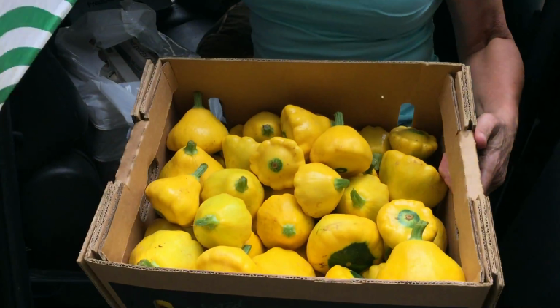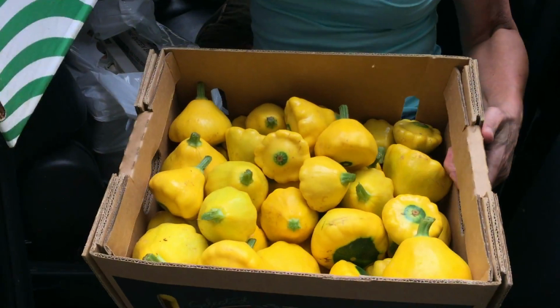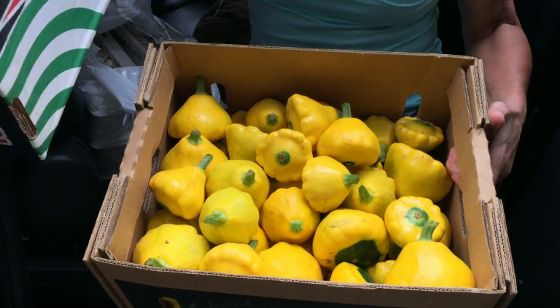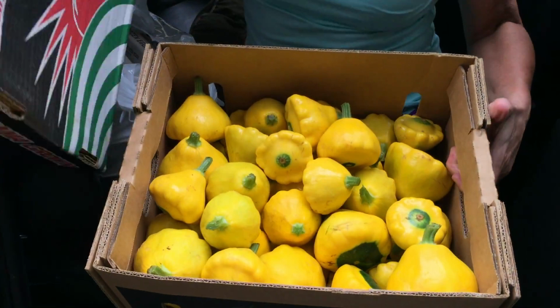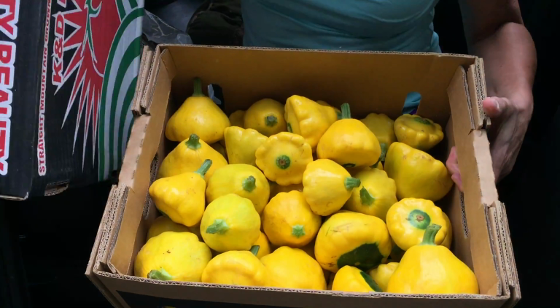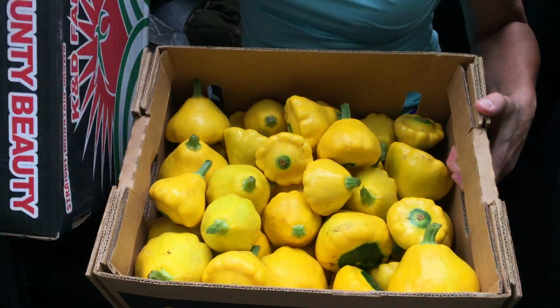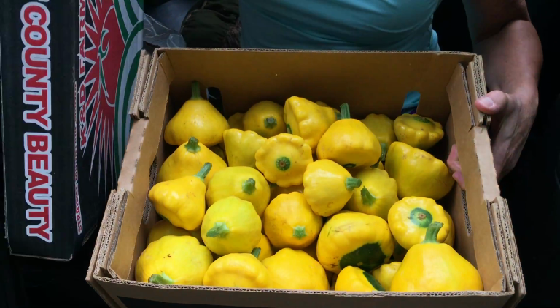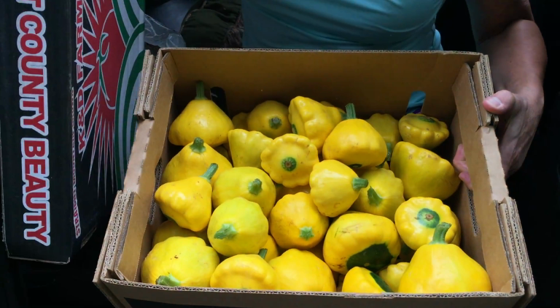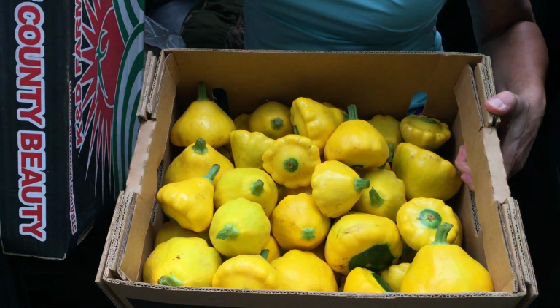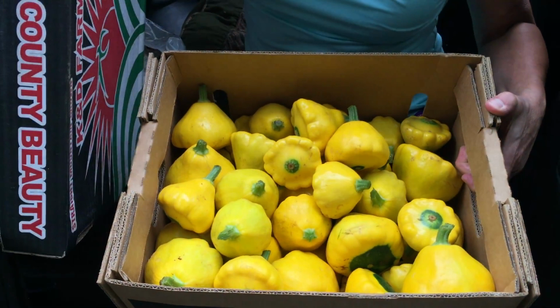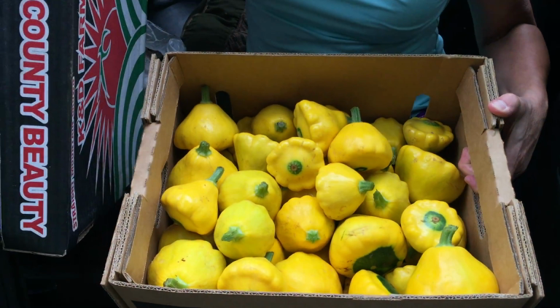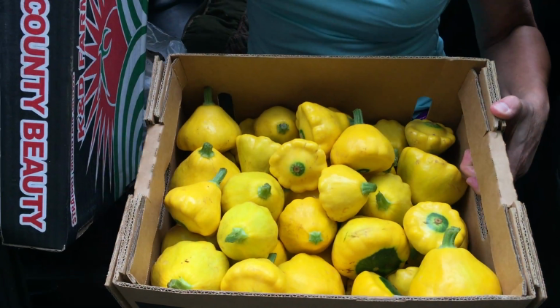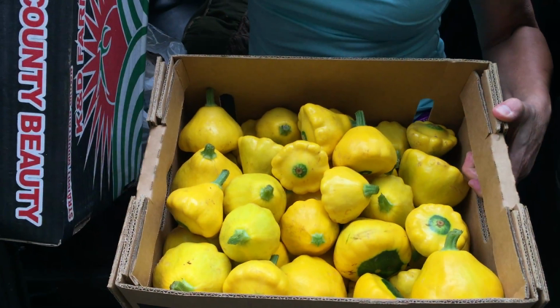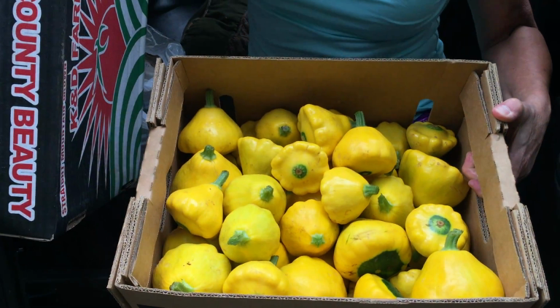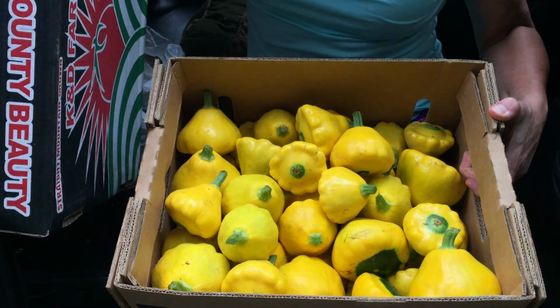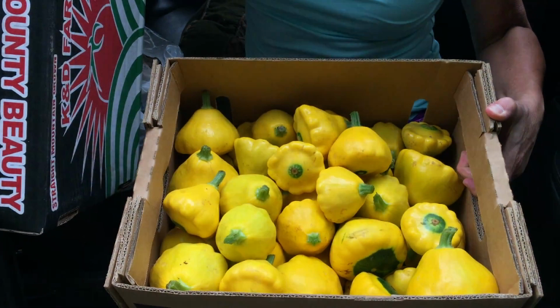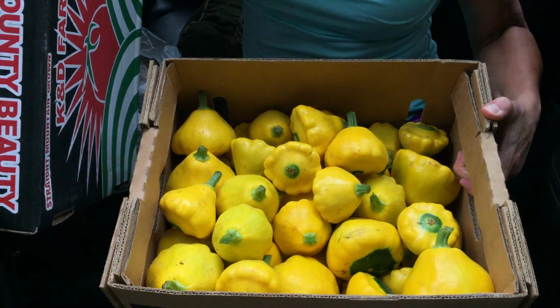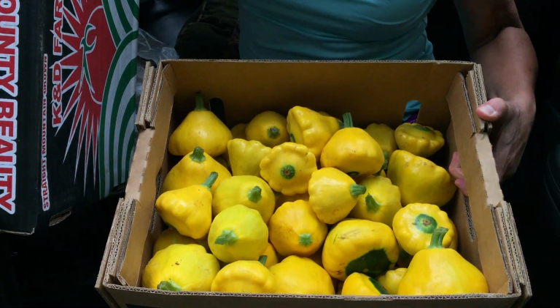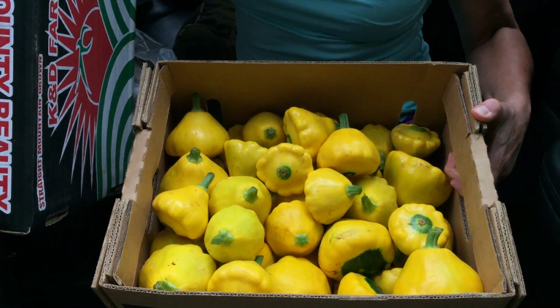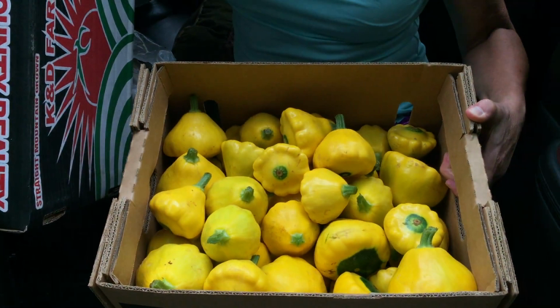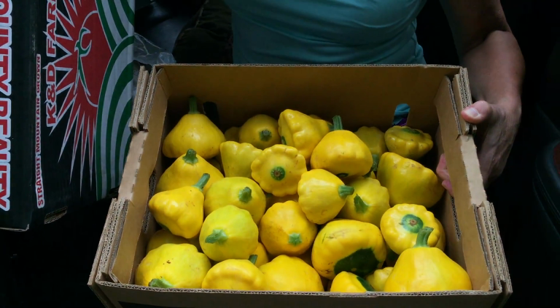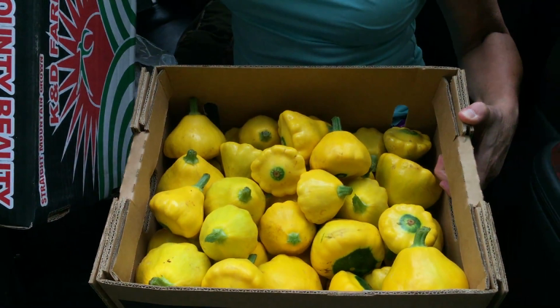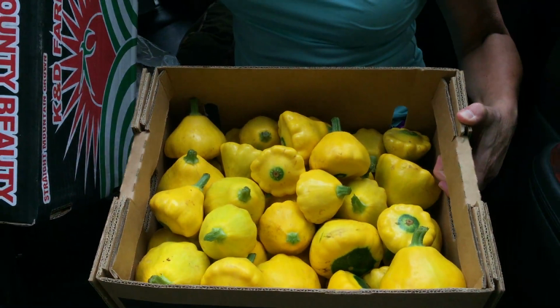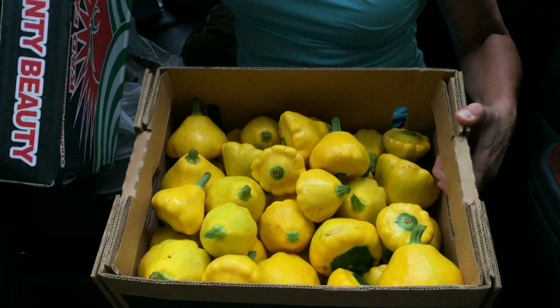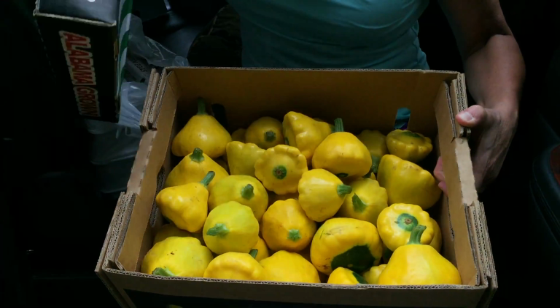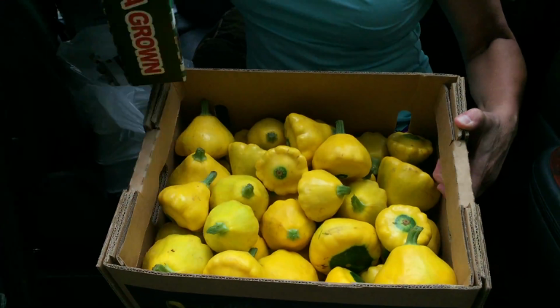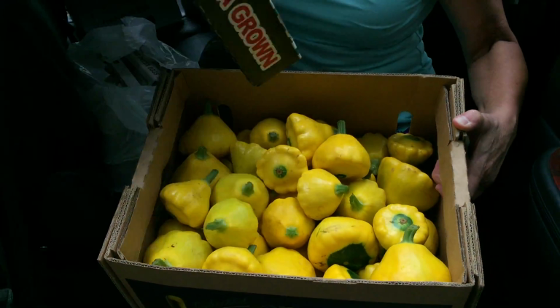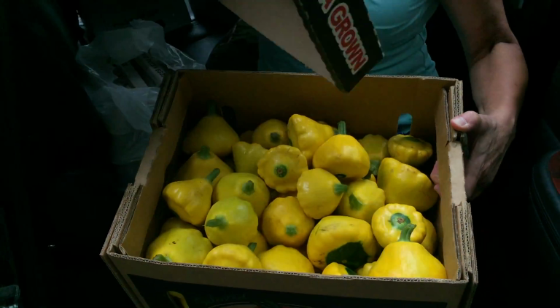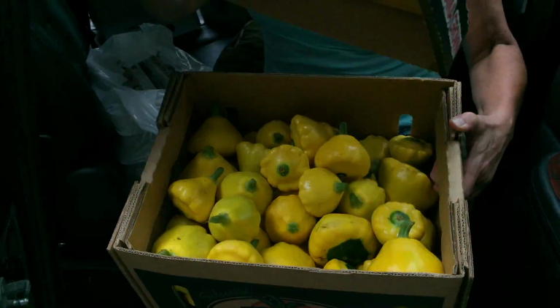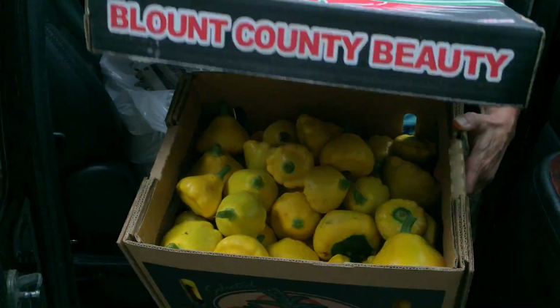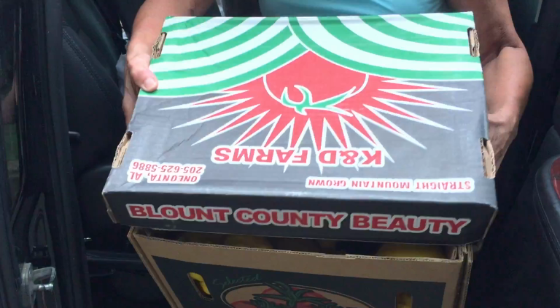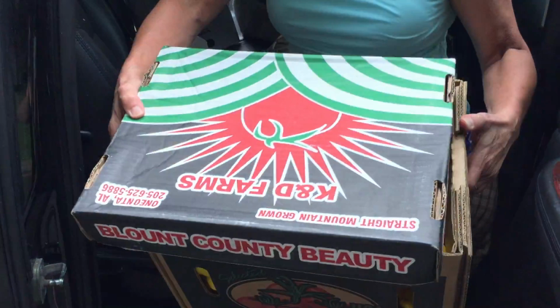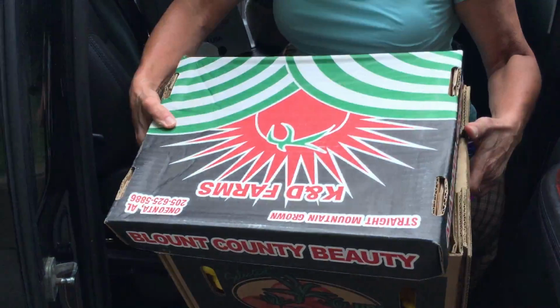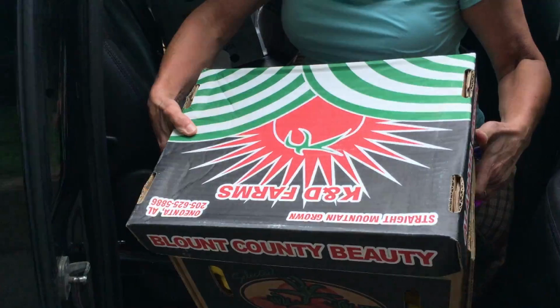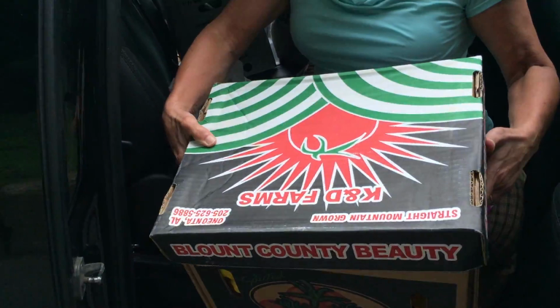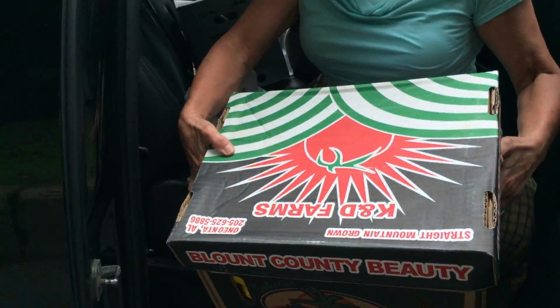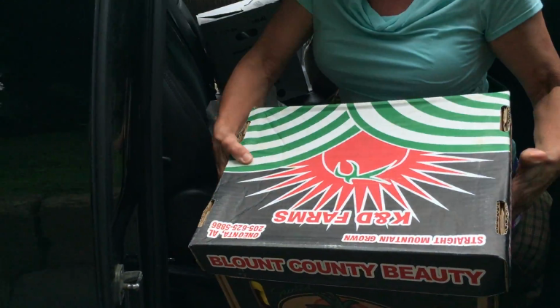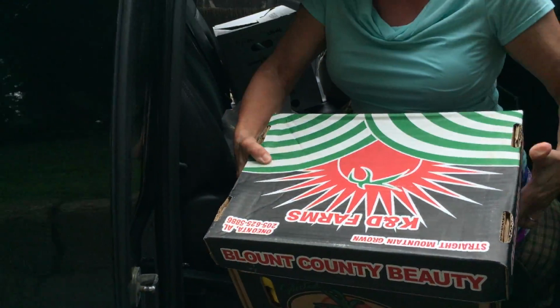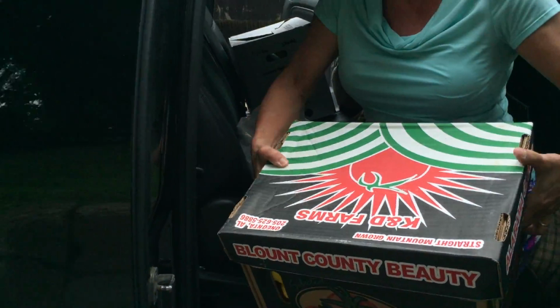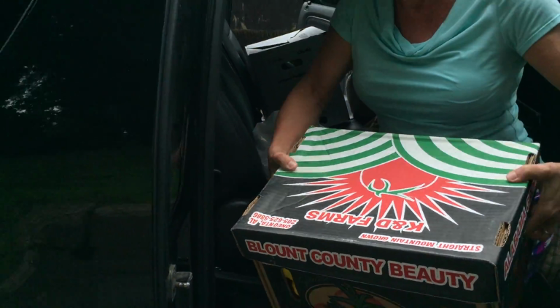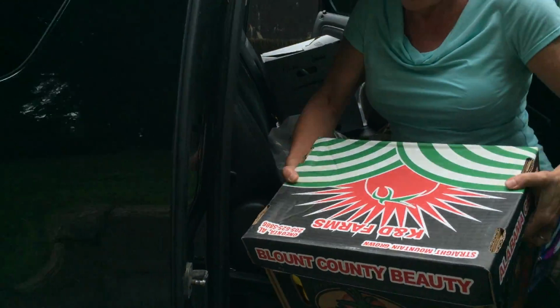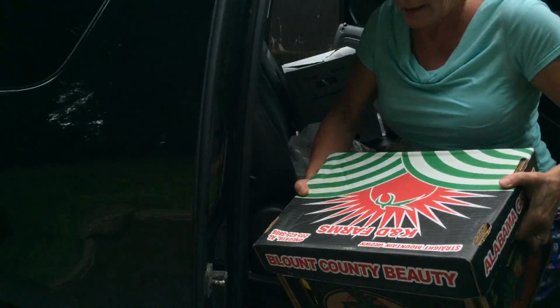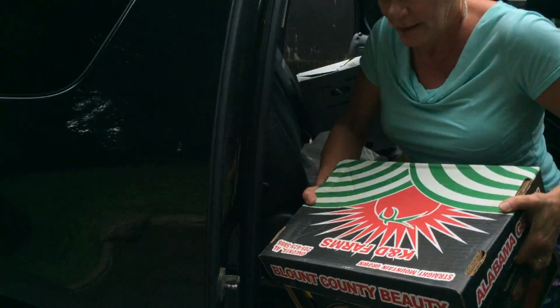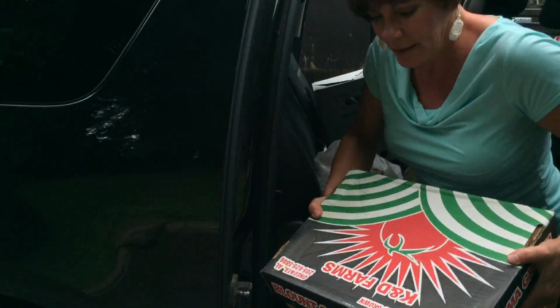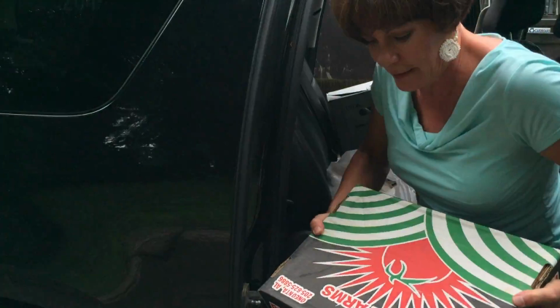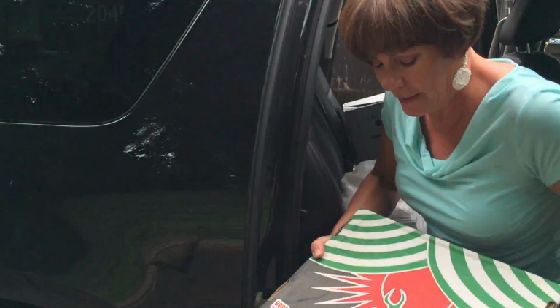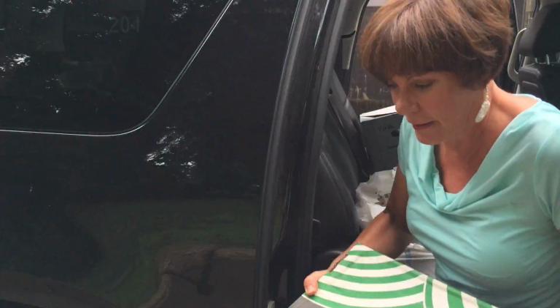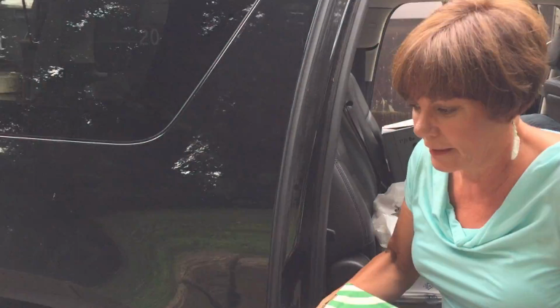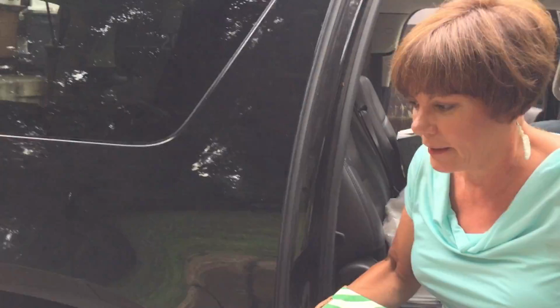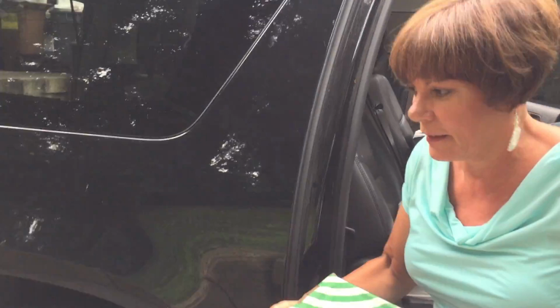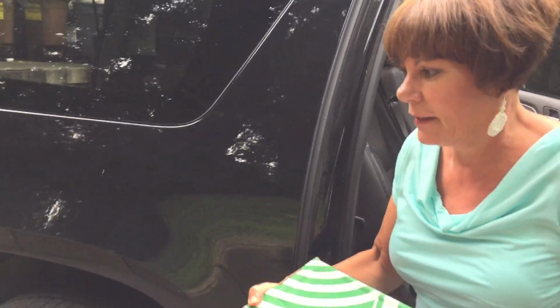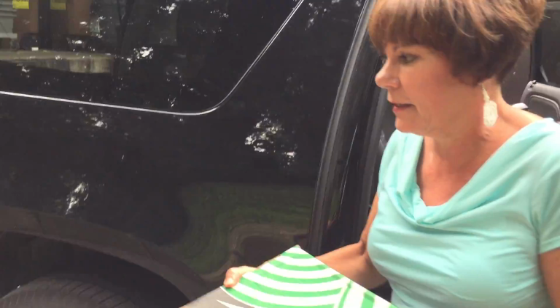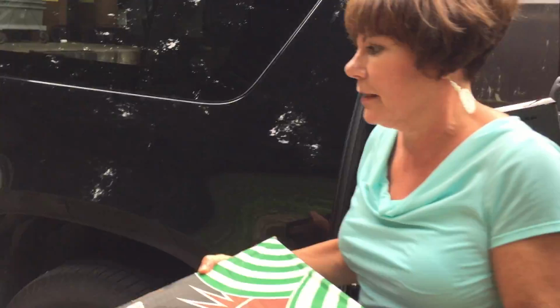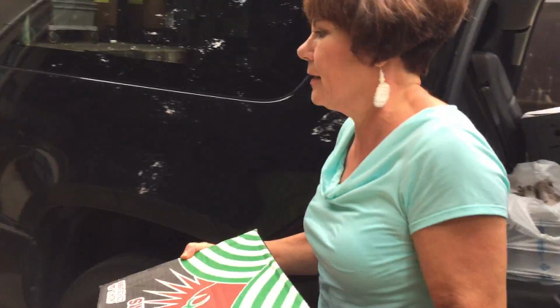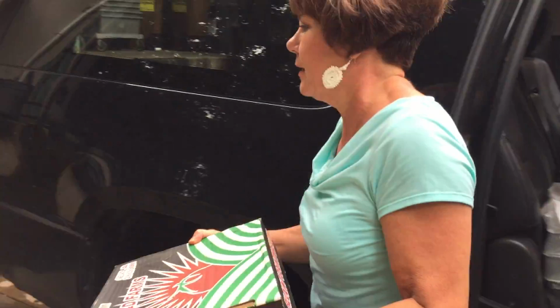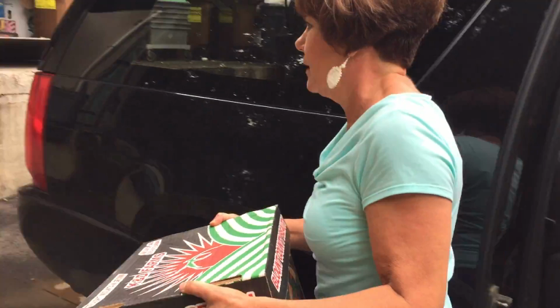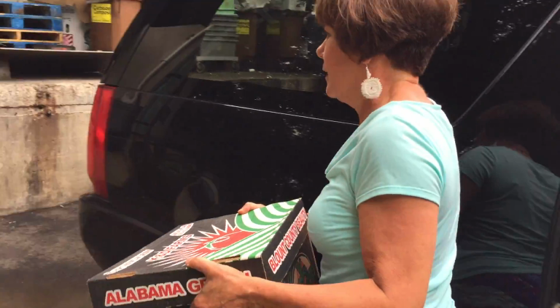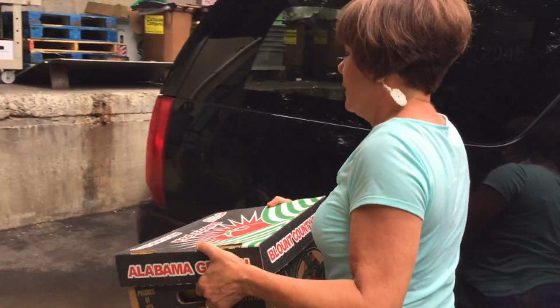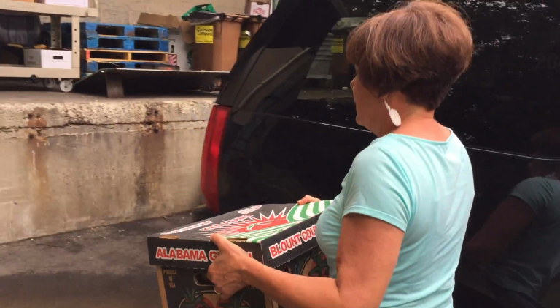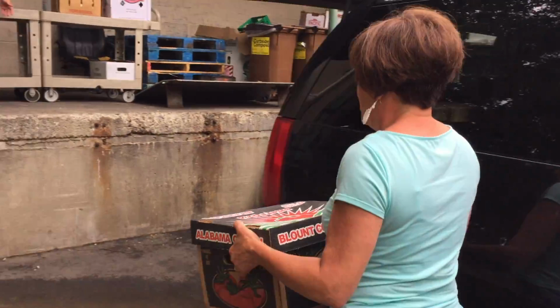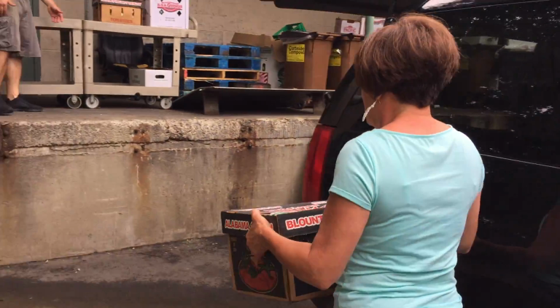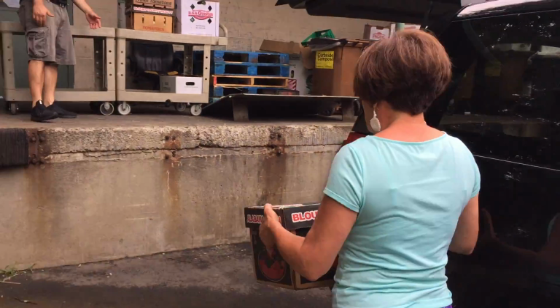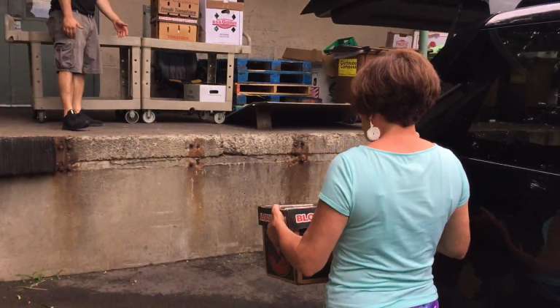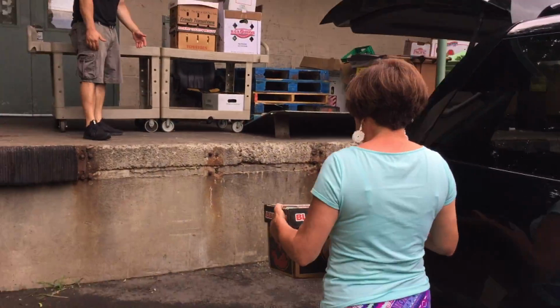Wow. Patty pans? Yeah, those look like the patty pans. Patty pans, right? Patty pans. Got it.